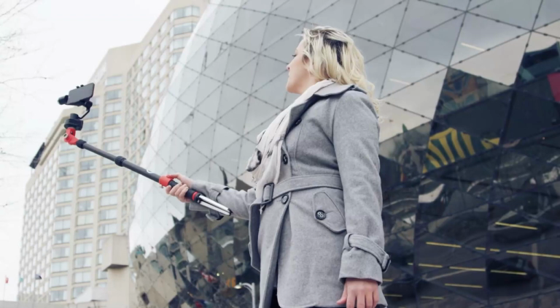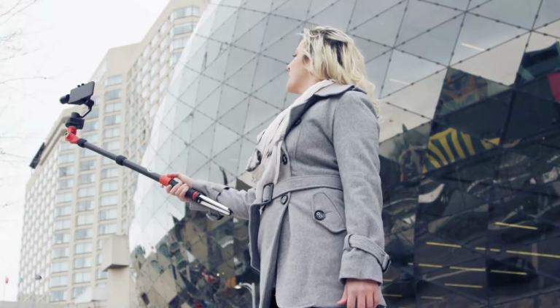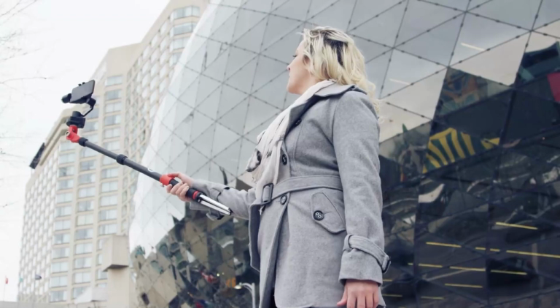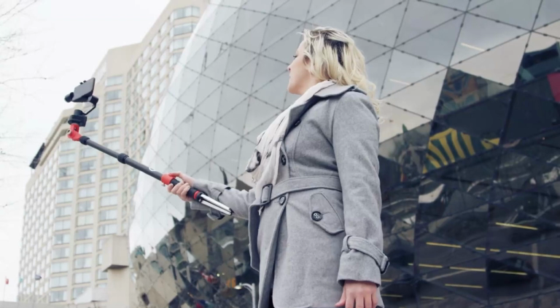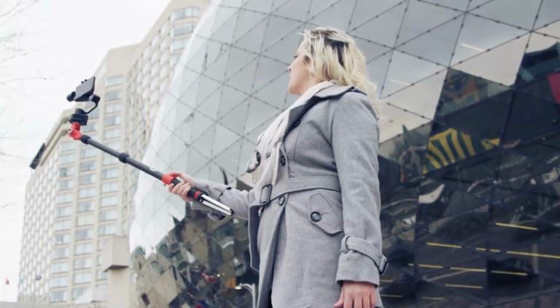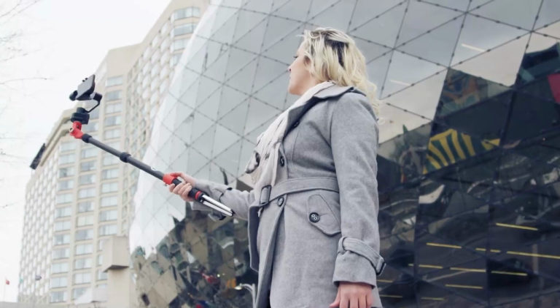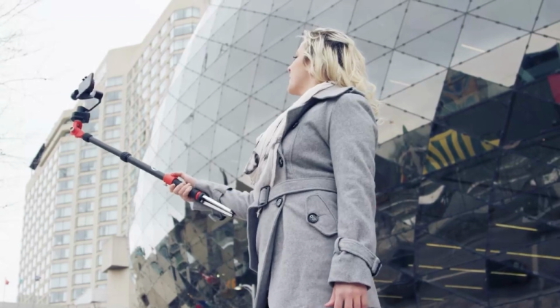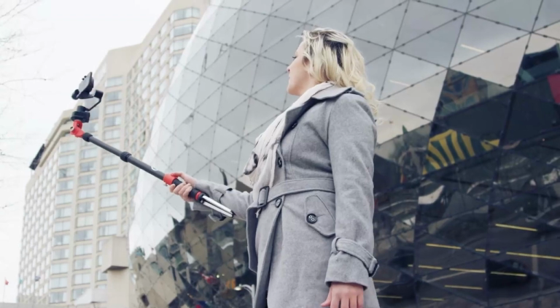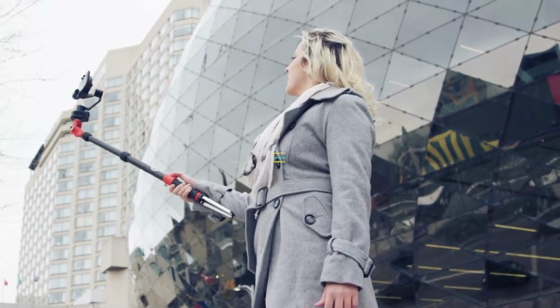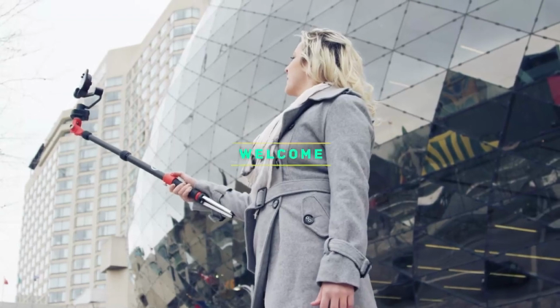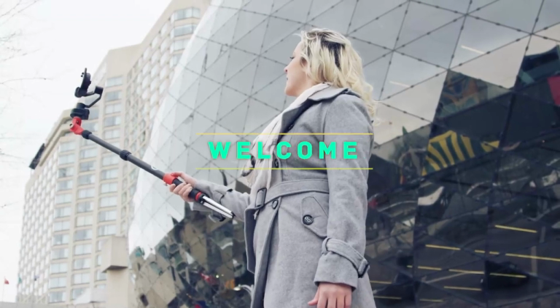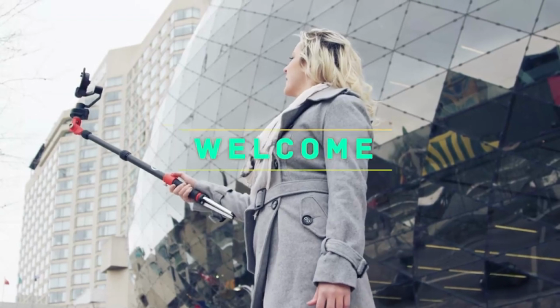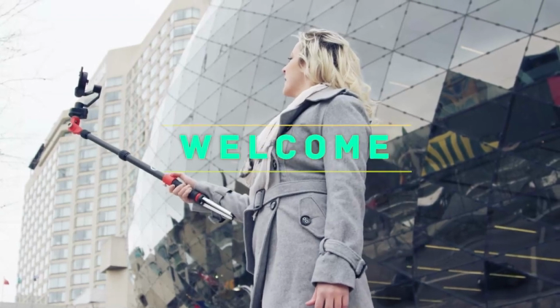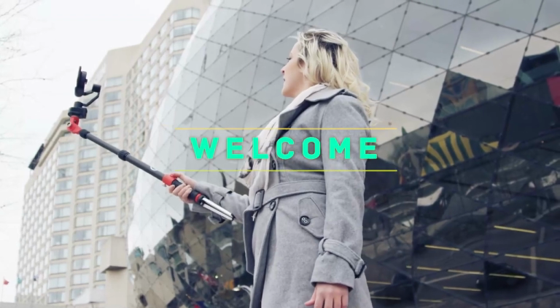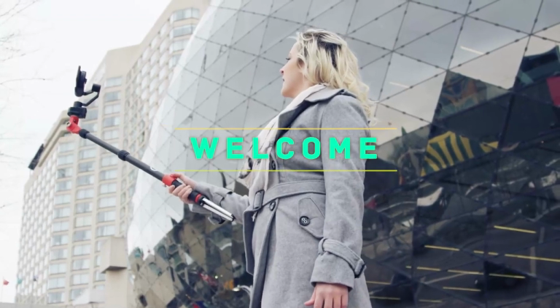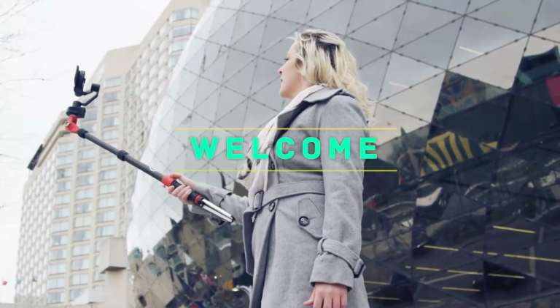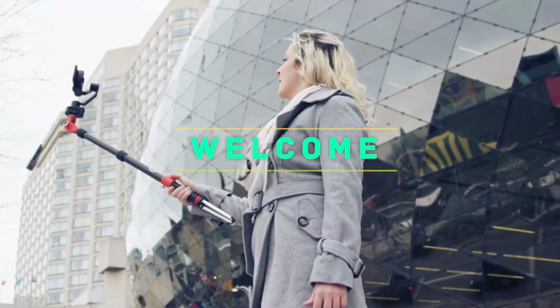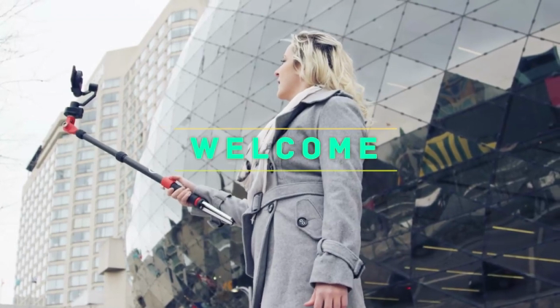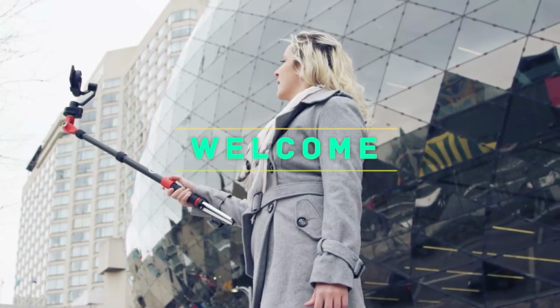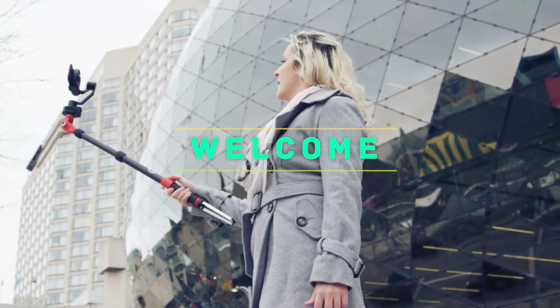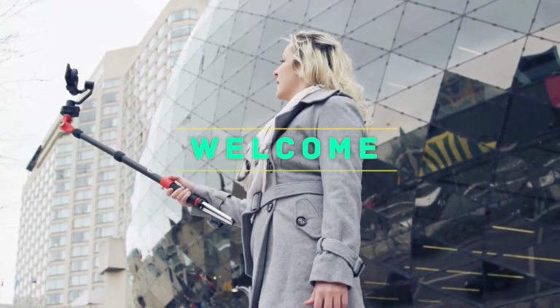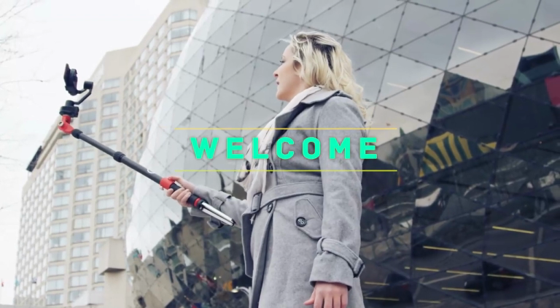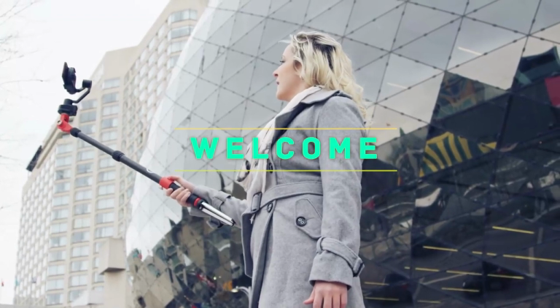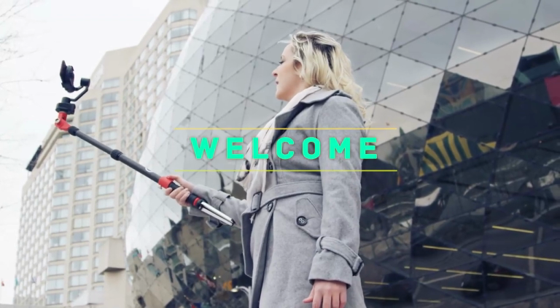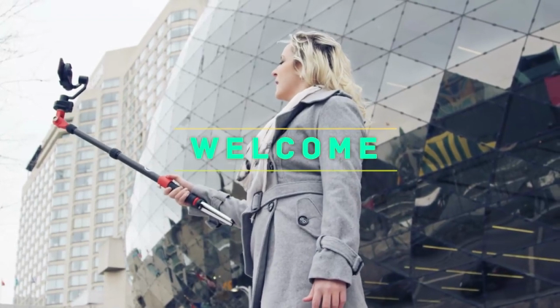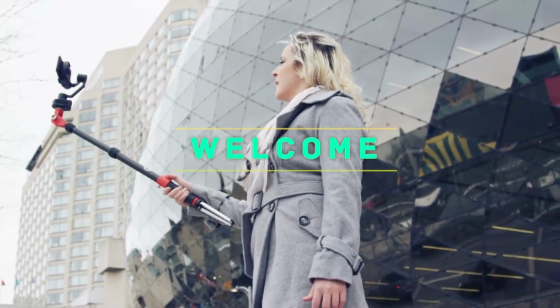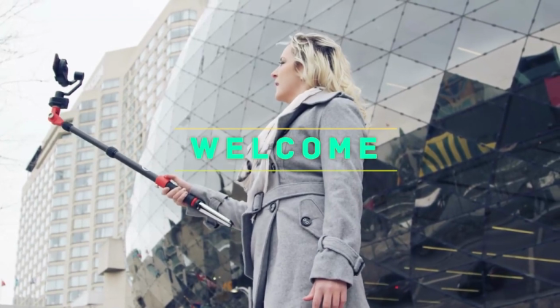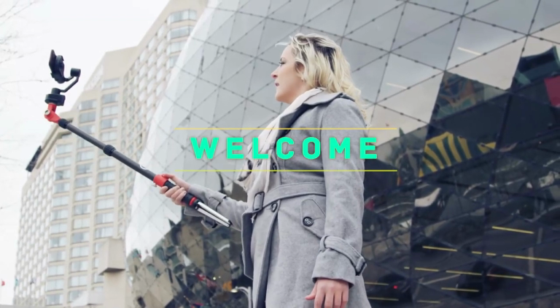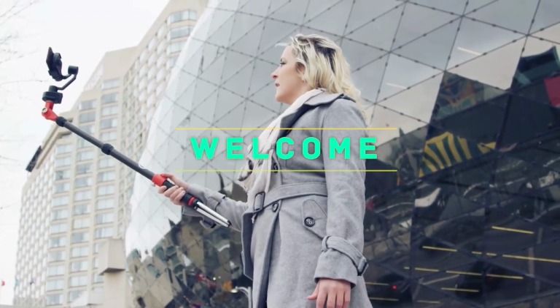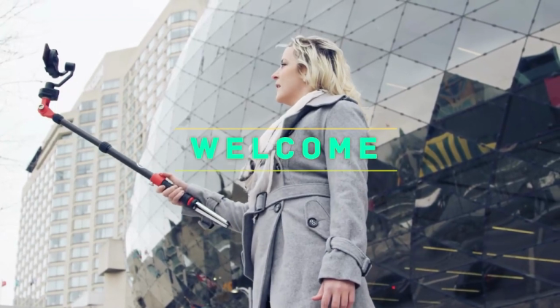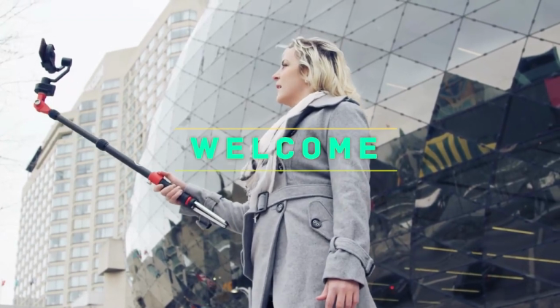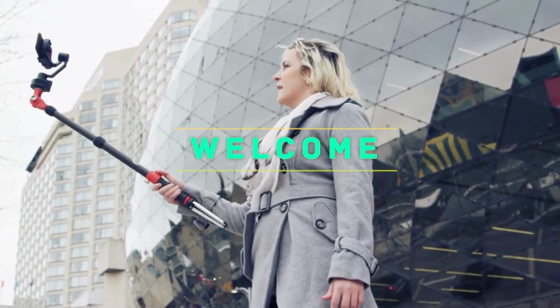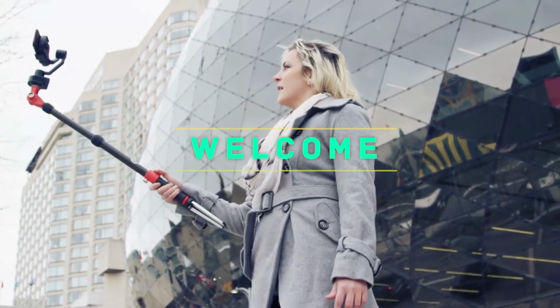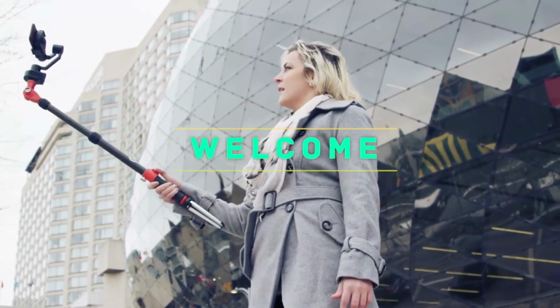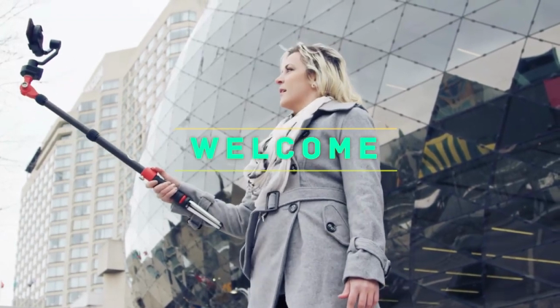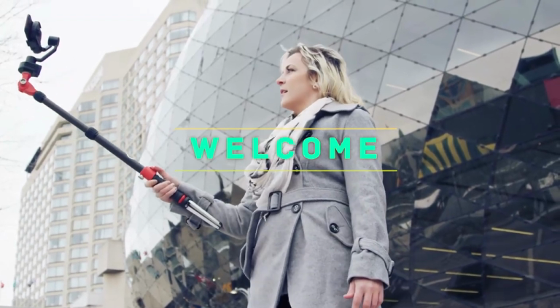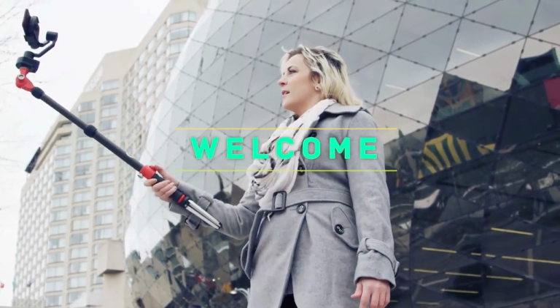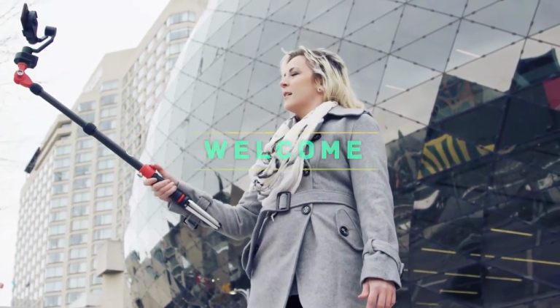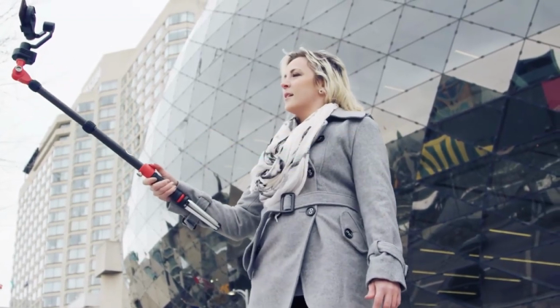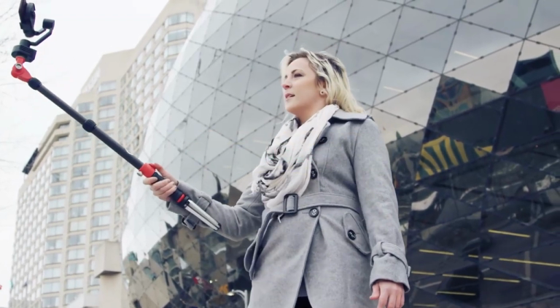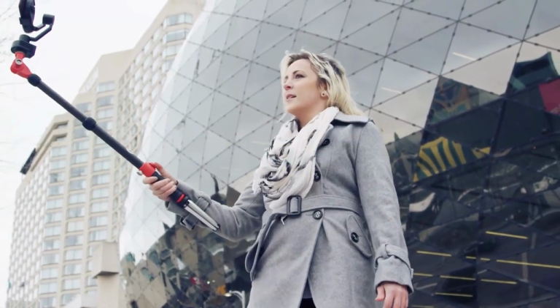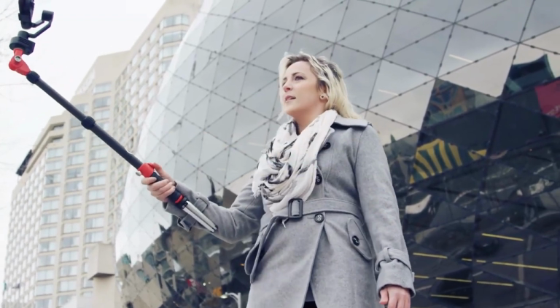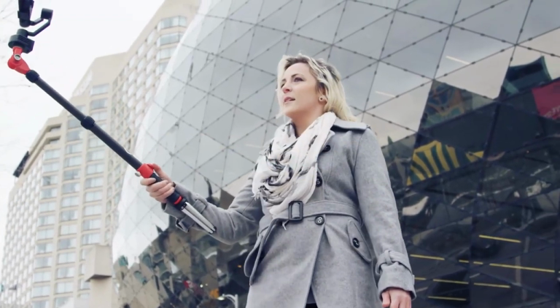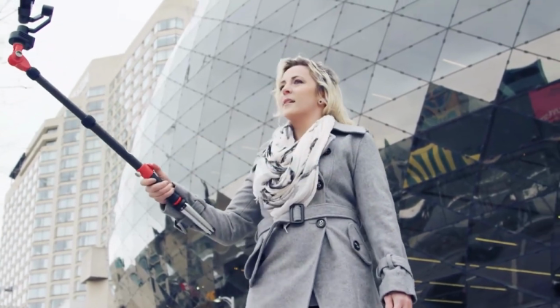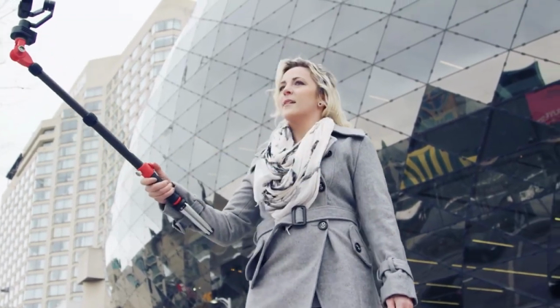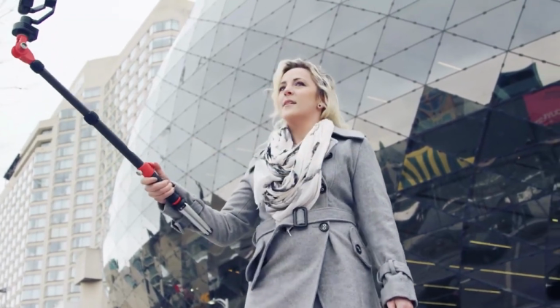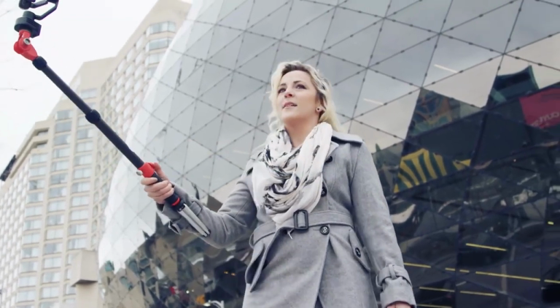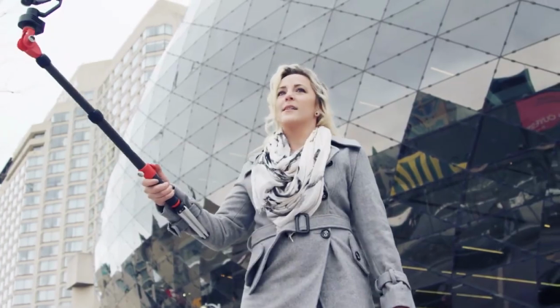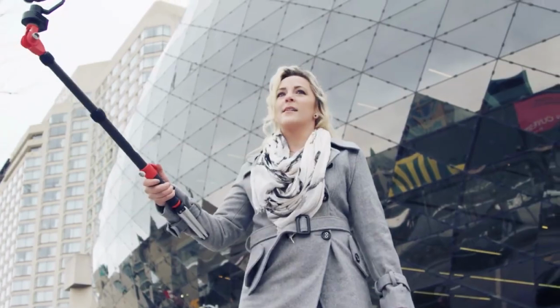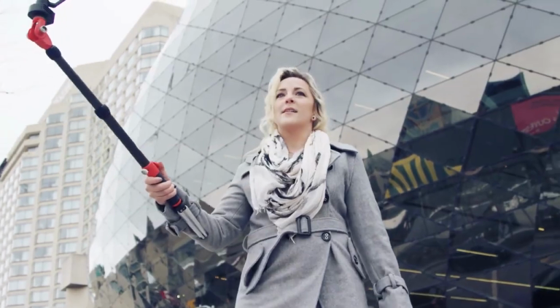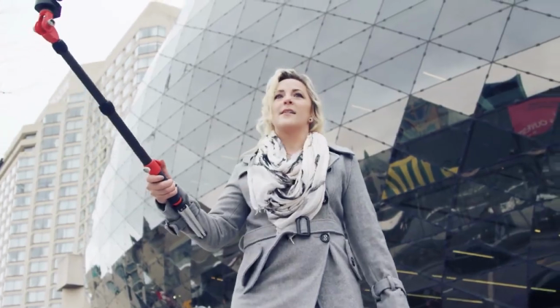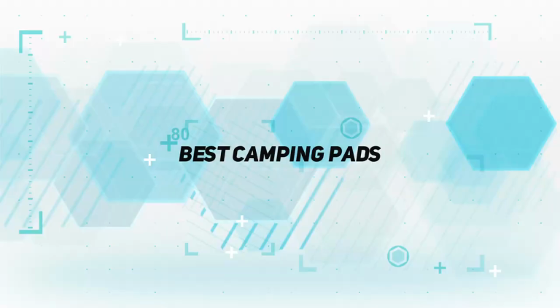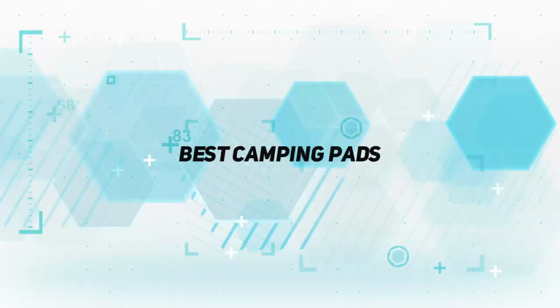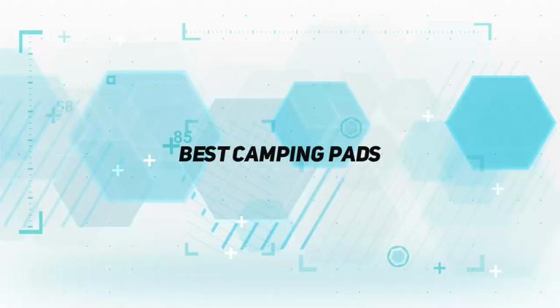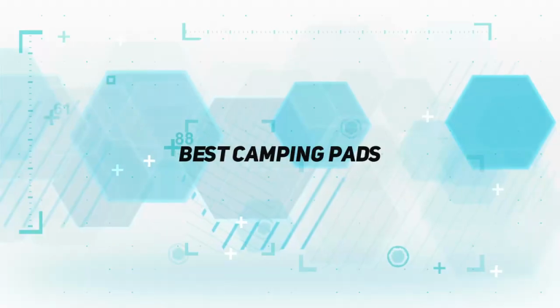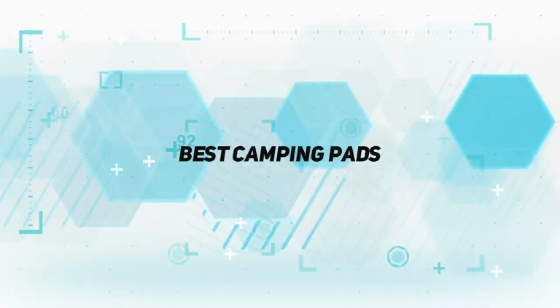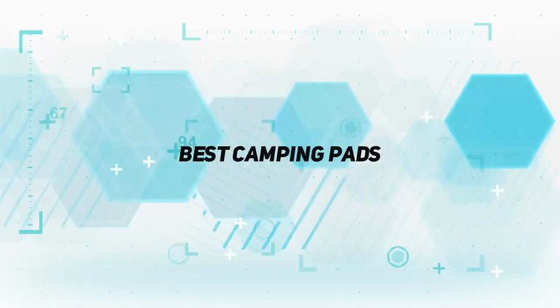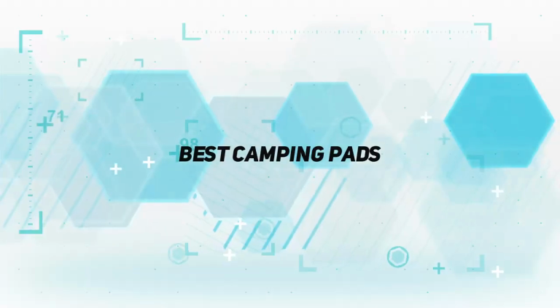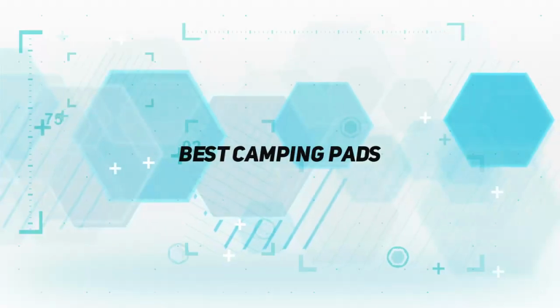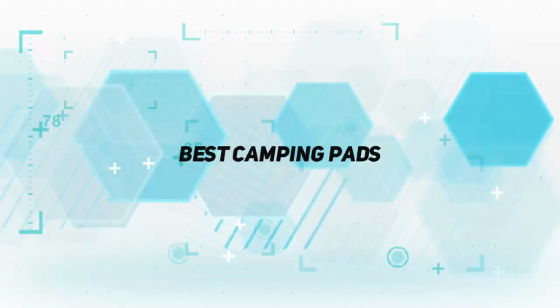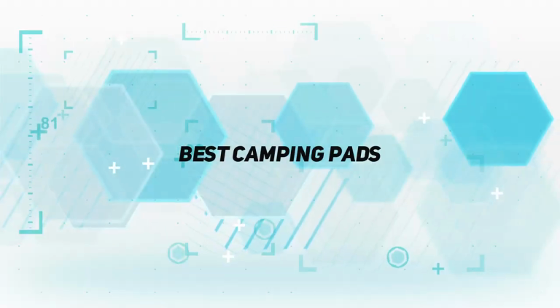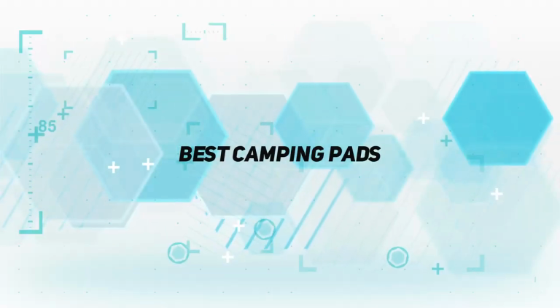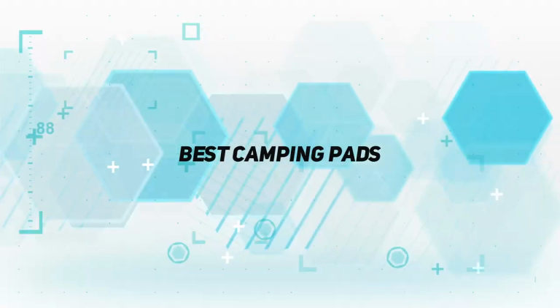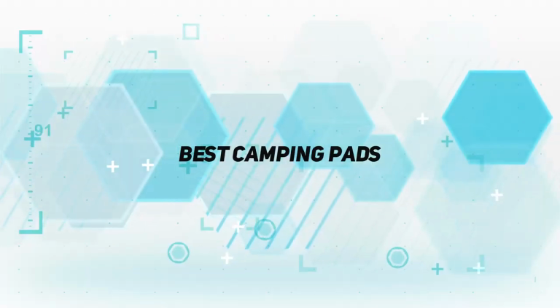Hey, welcome back to my channel. In this video, I'm gonna talk about the top 5 best camping pads.